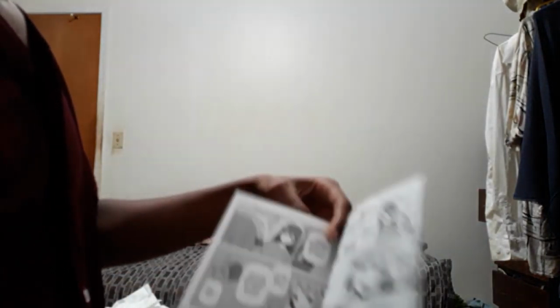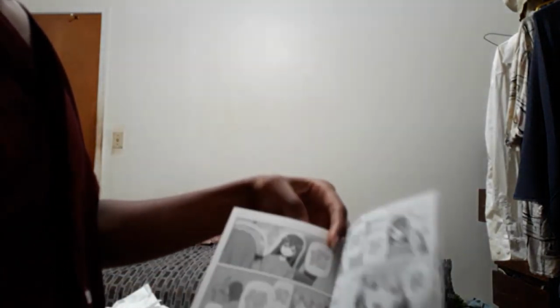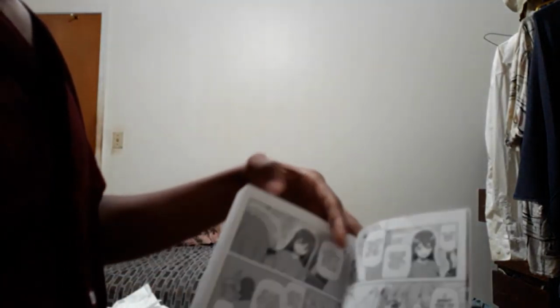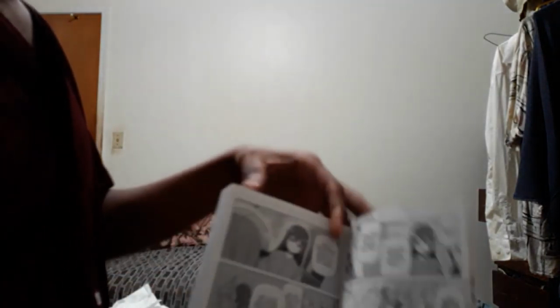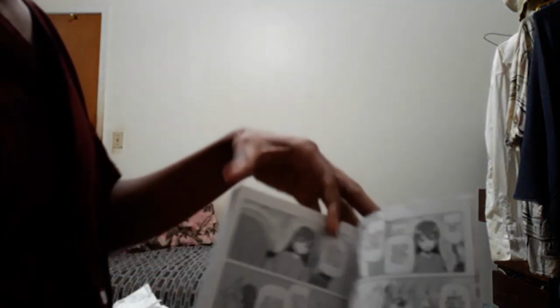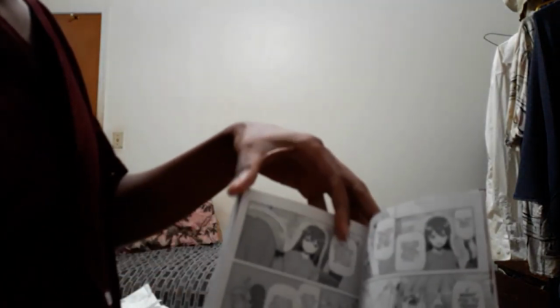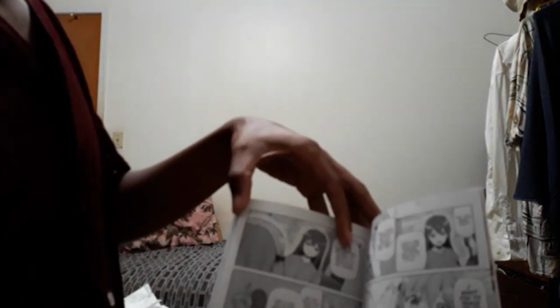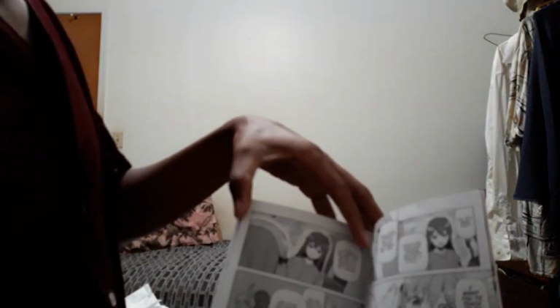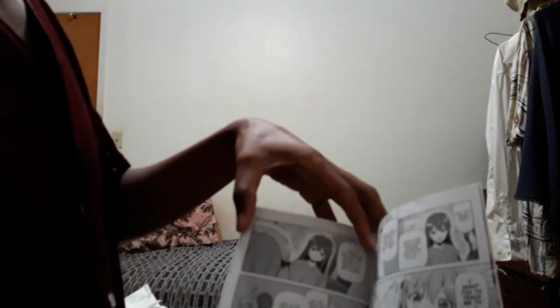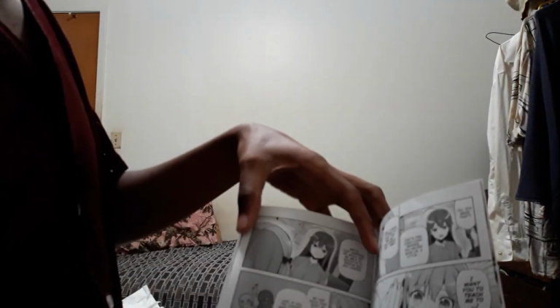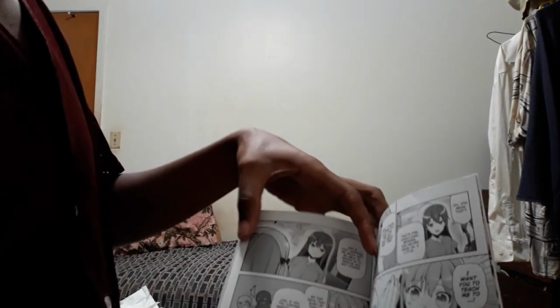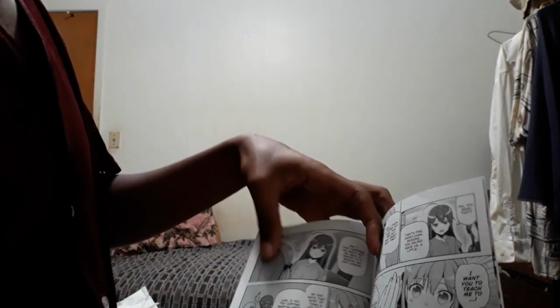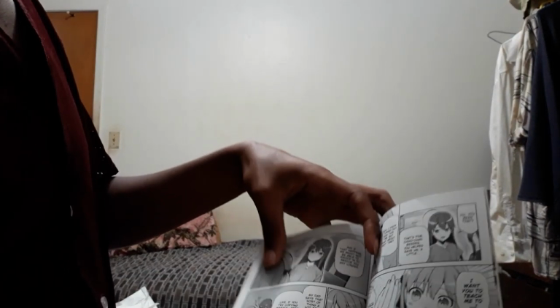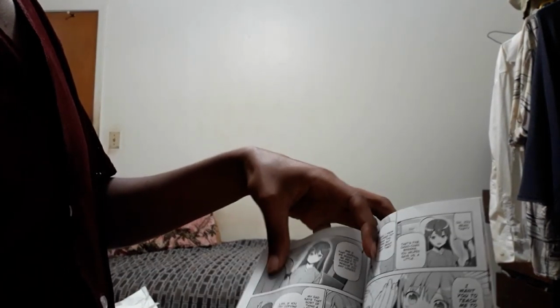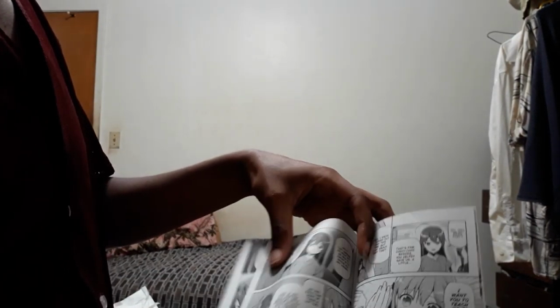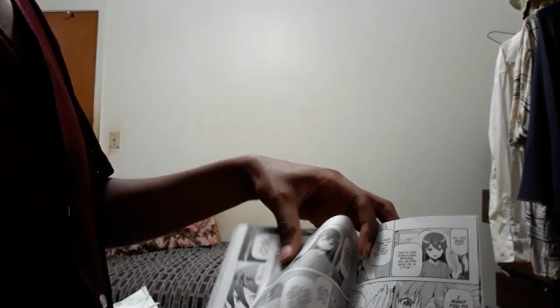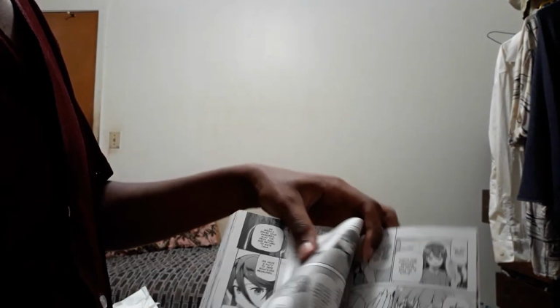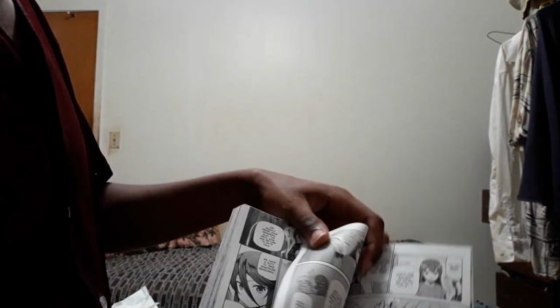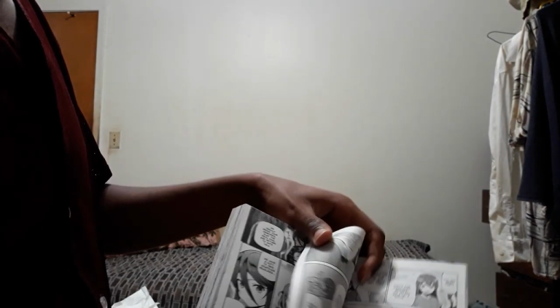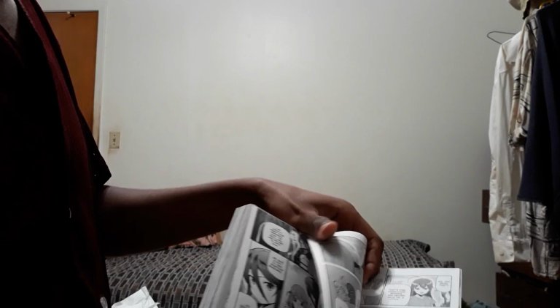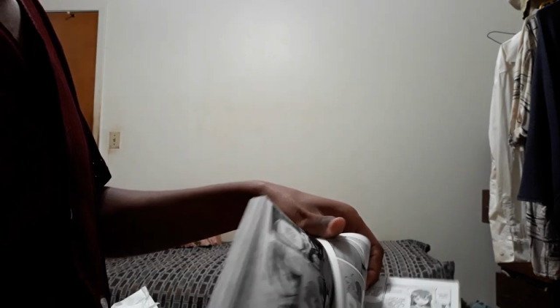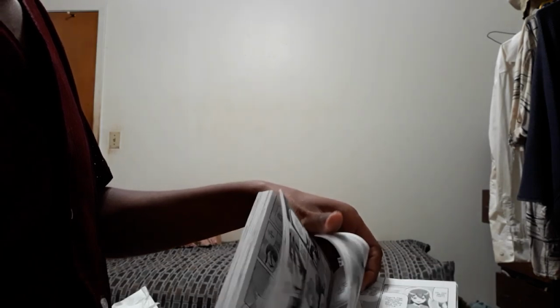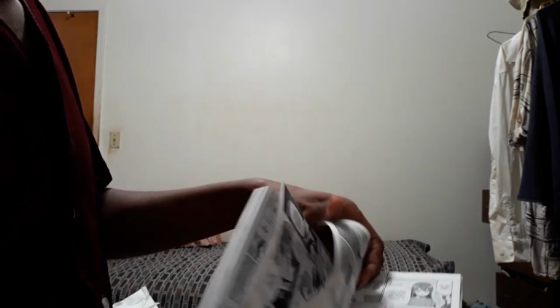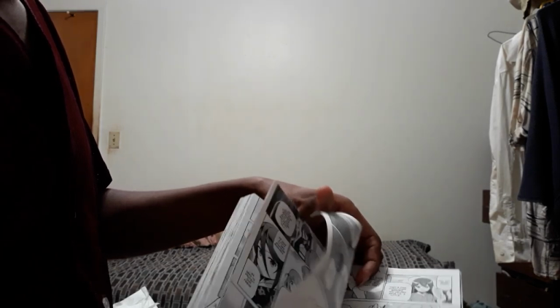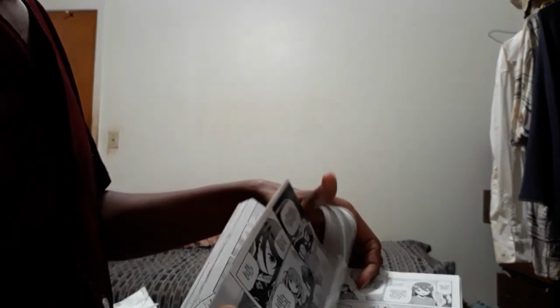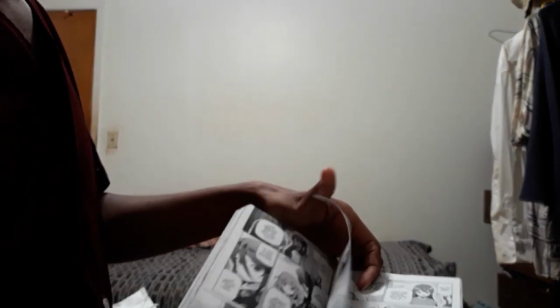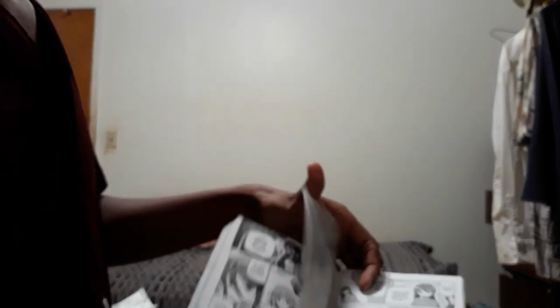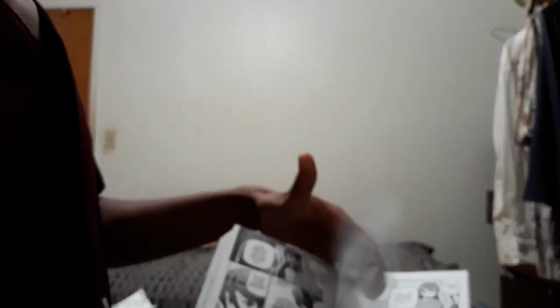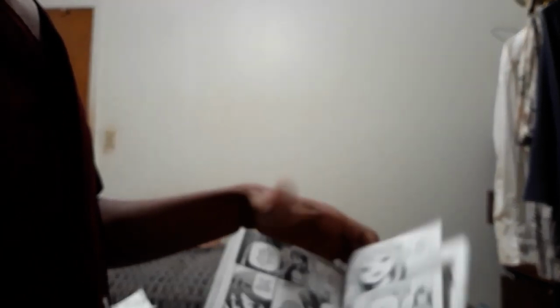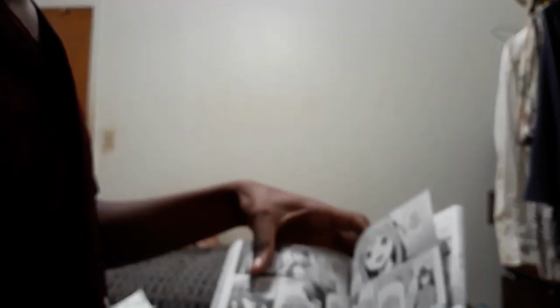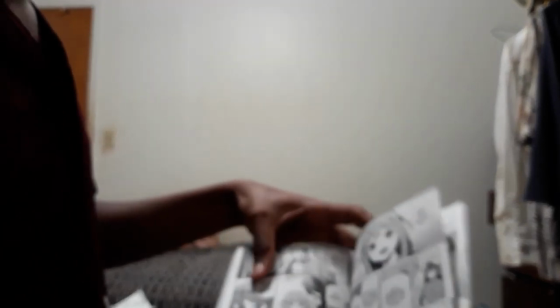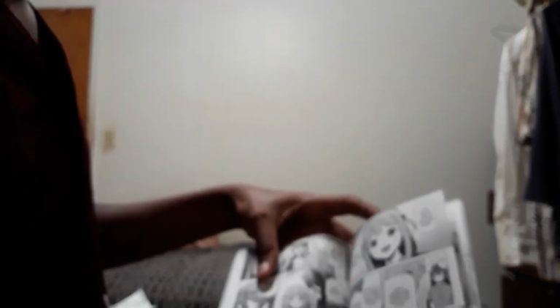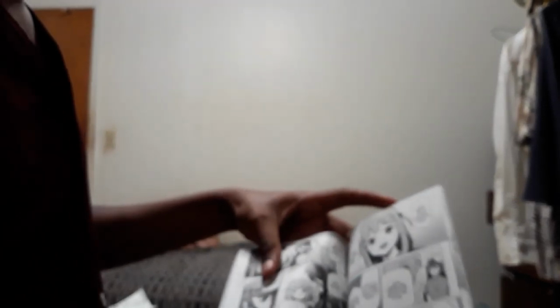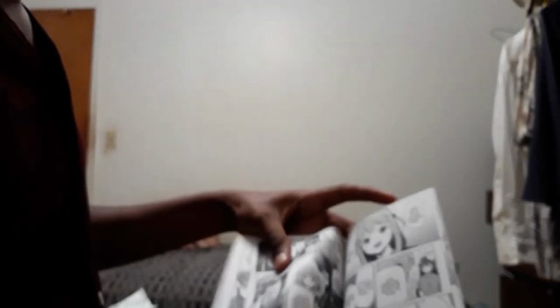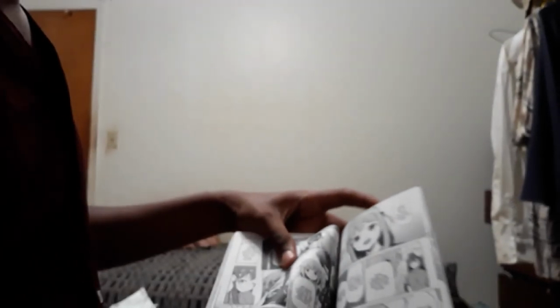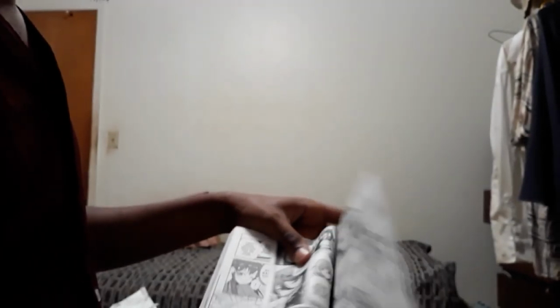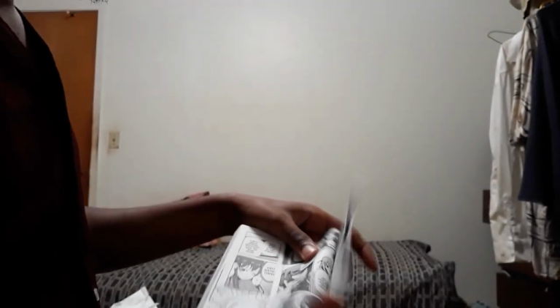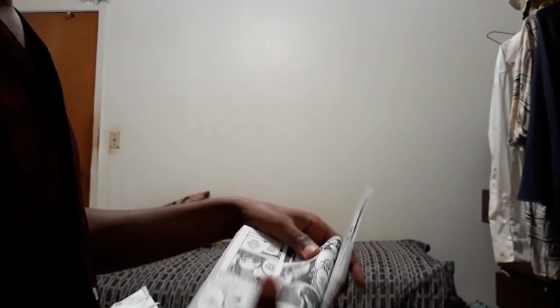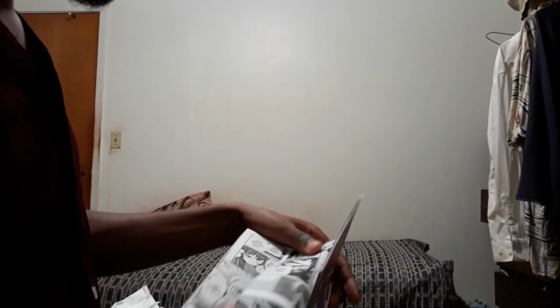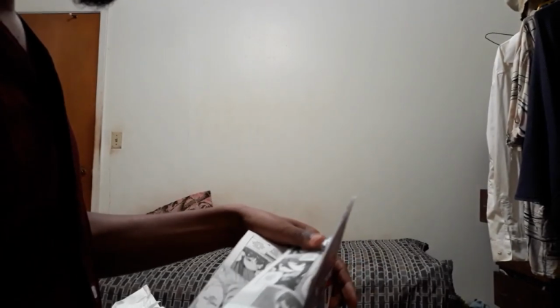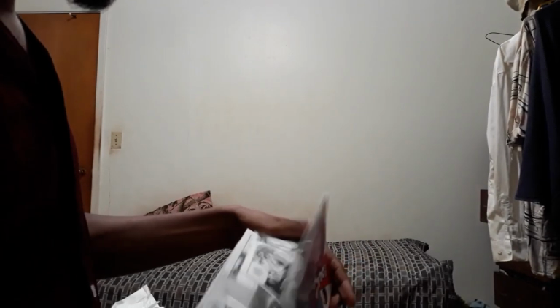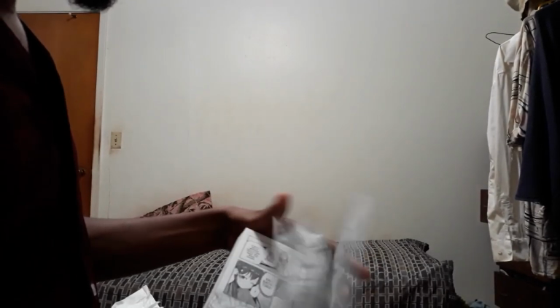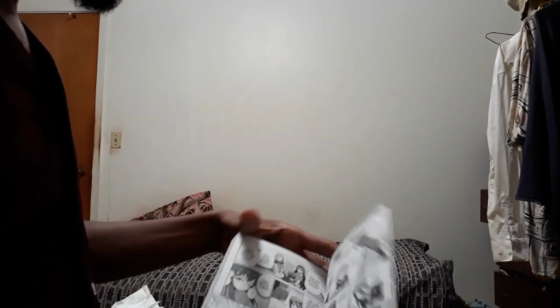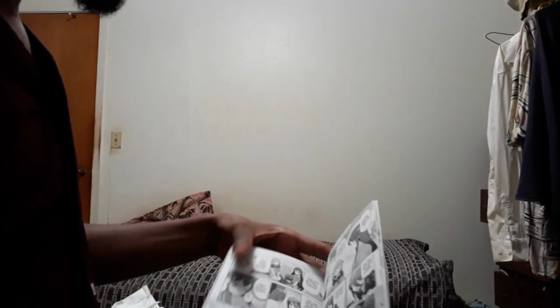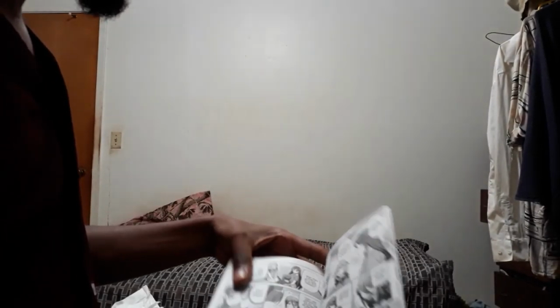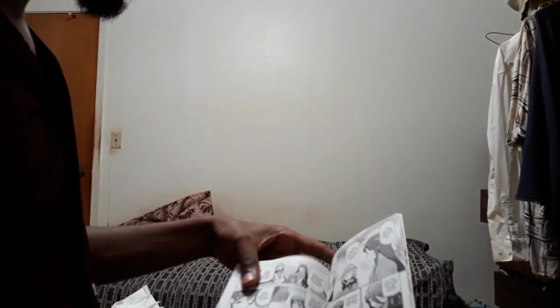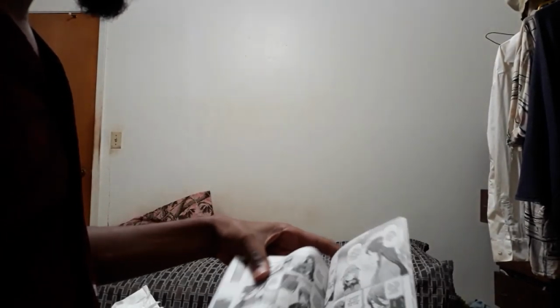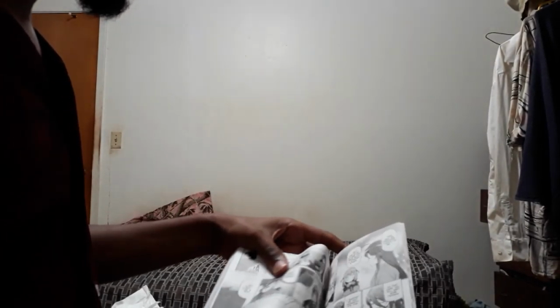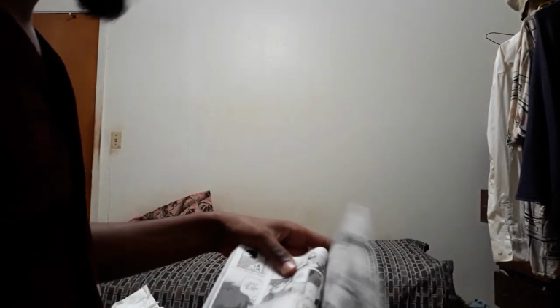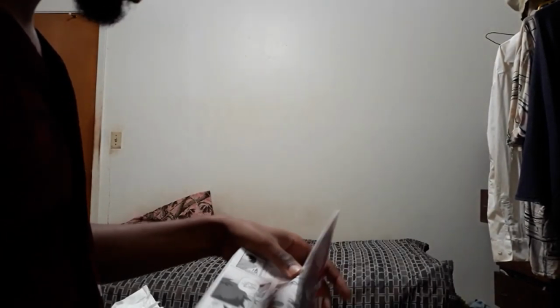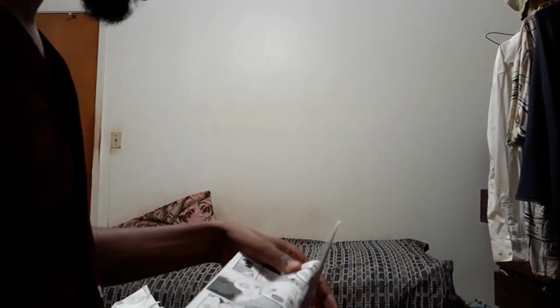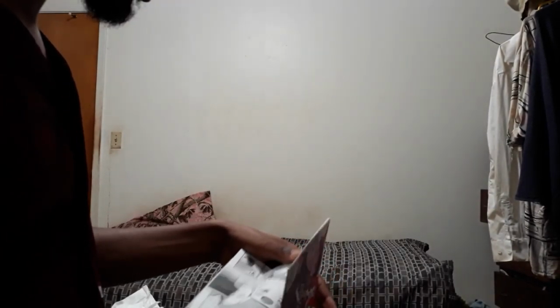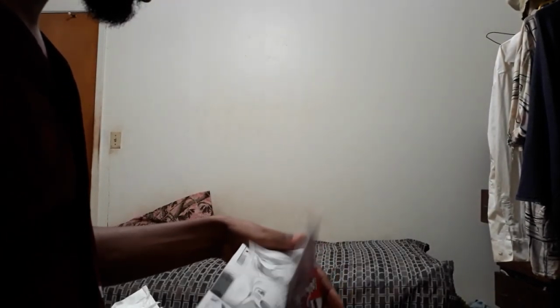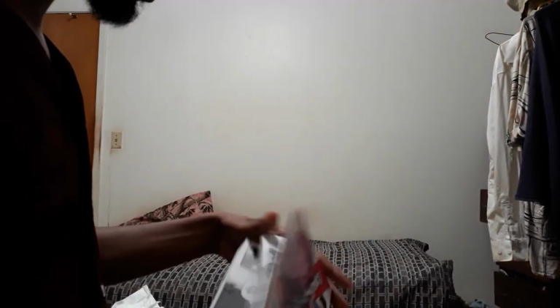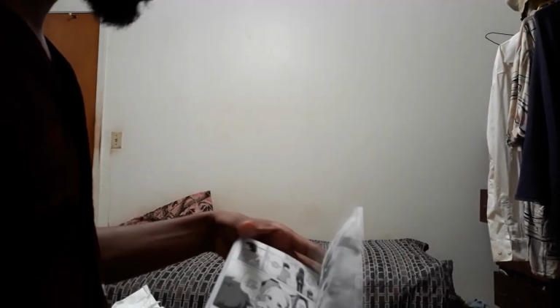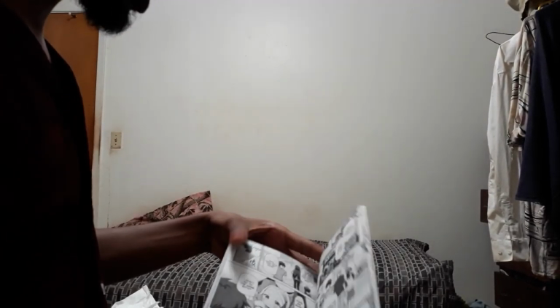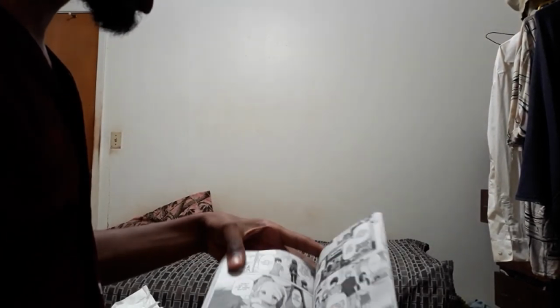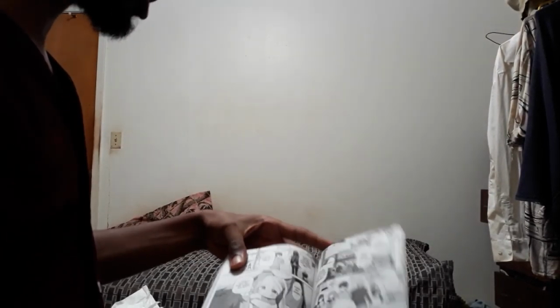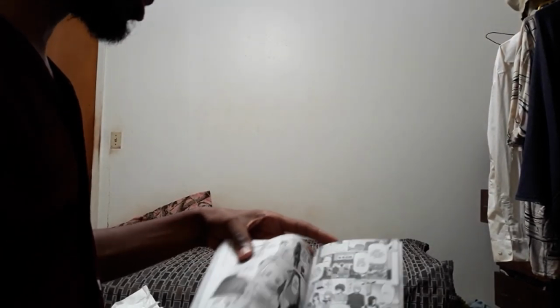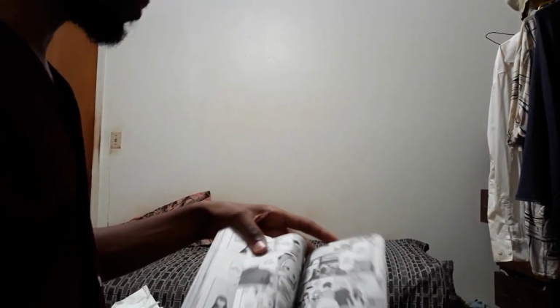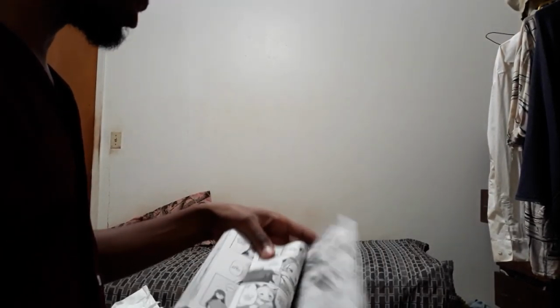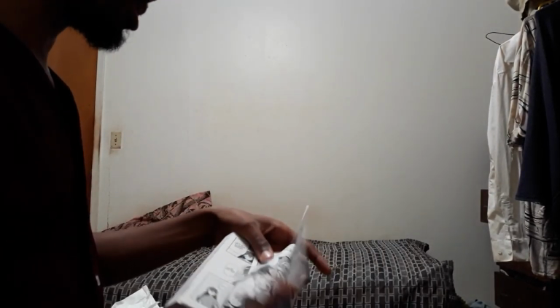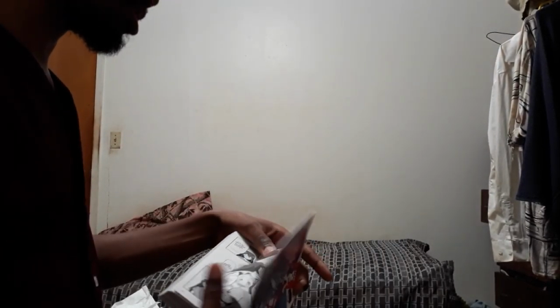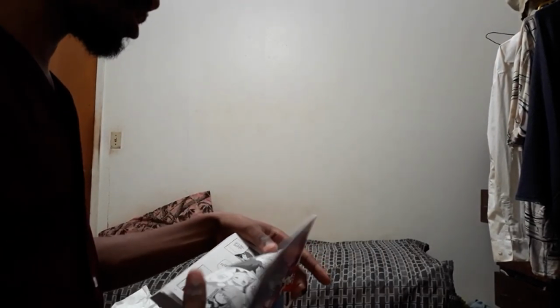I can just flip through and show off a few pages of the manga. I just wanted to show off my new manga unboxing video.